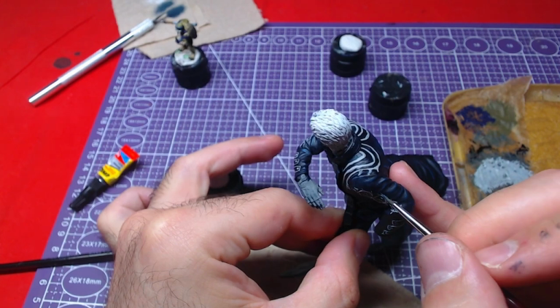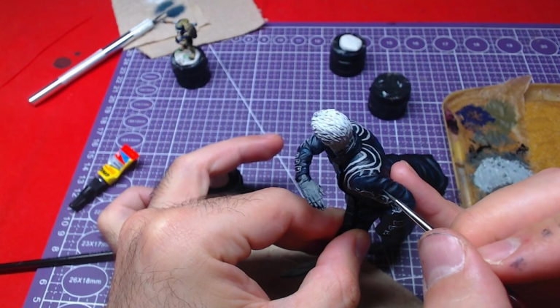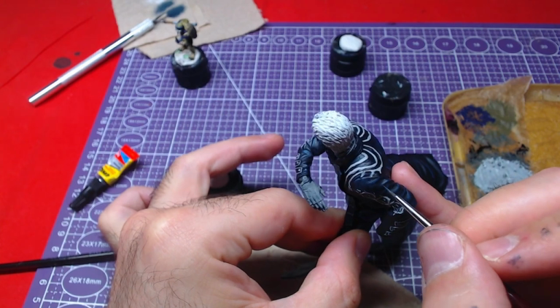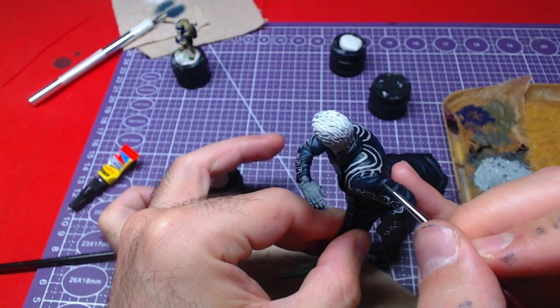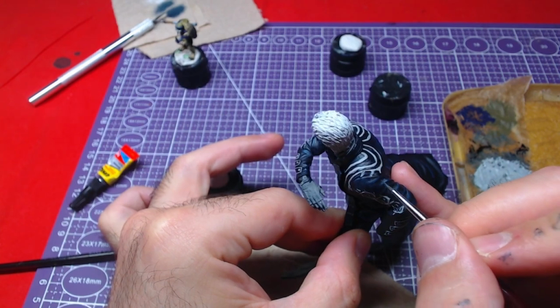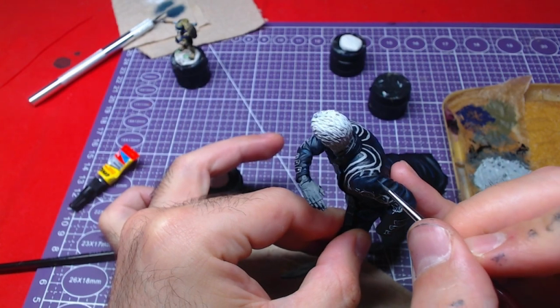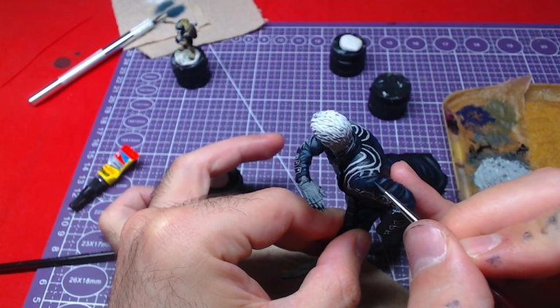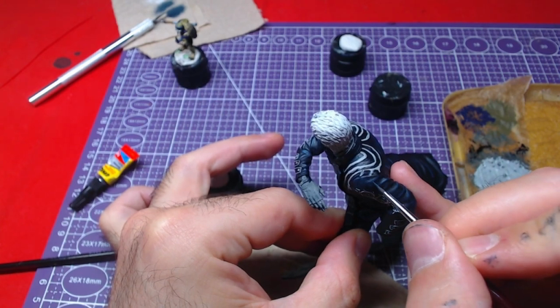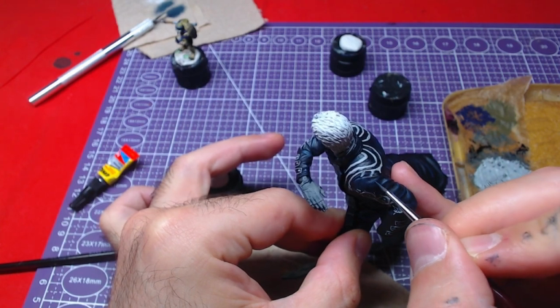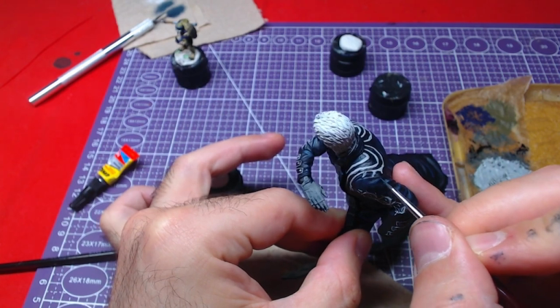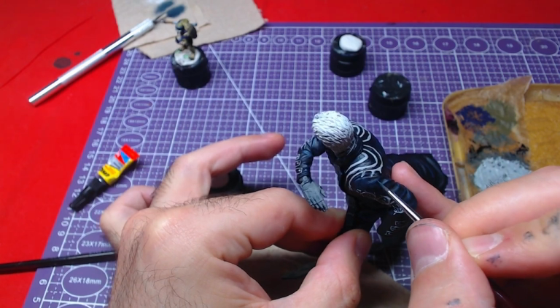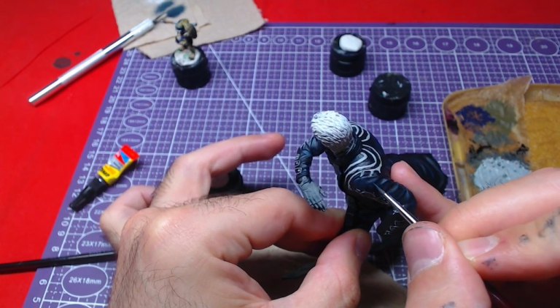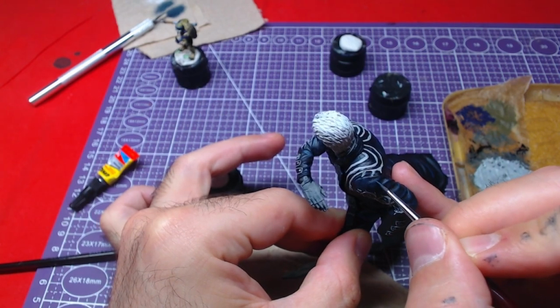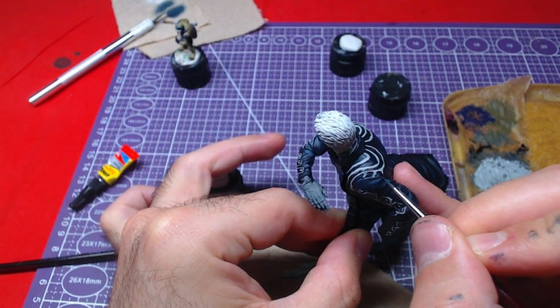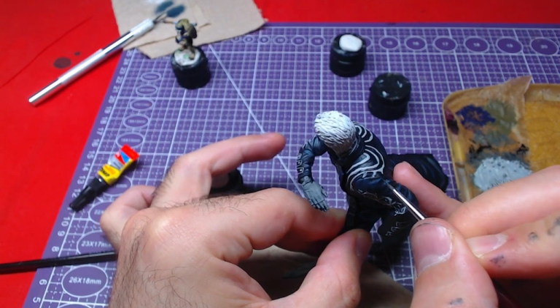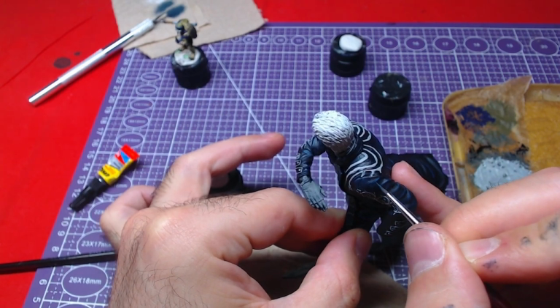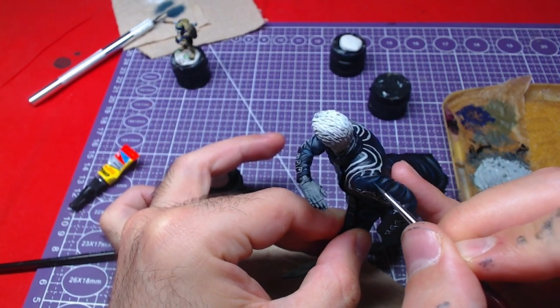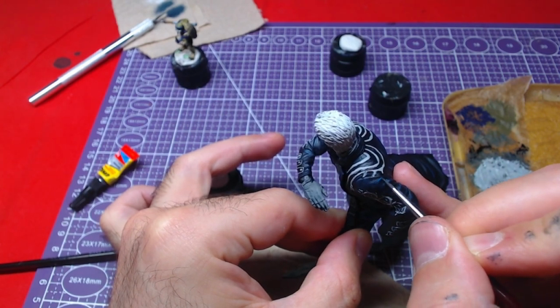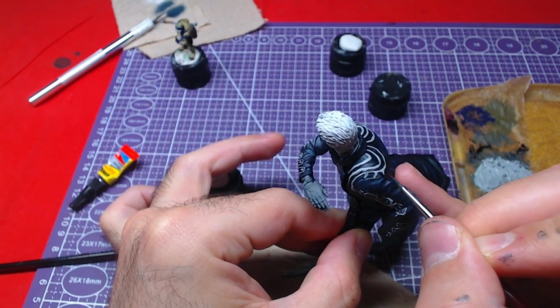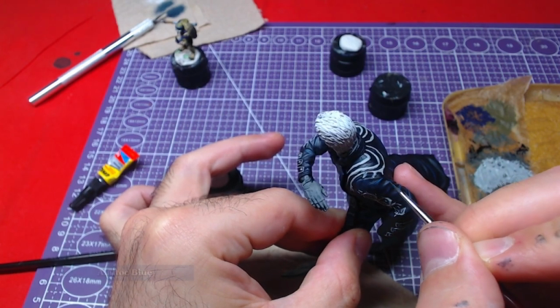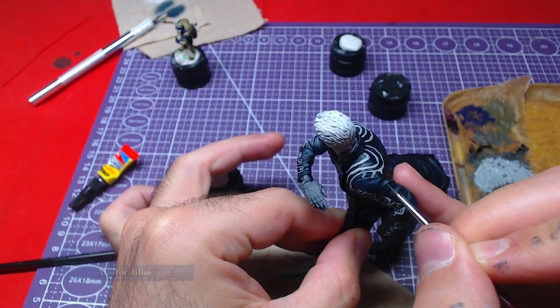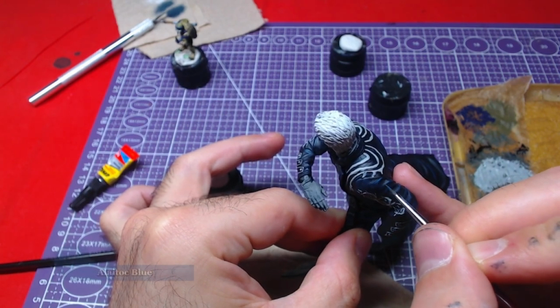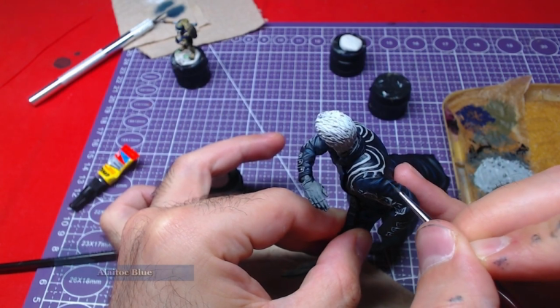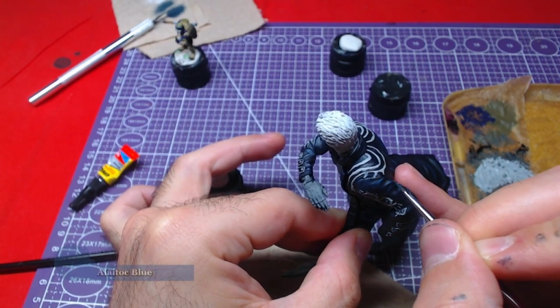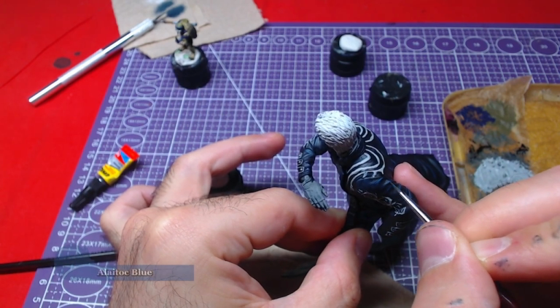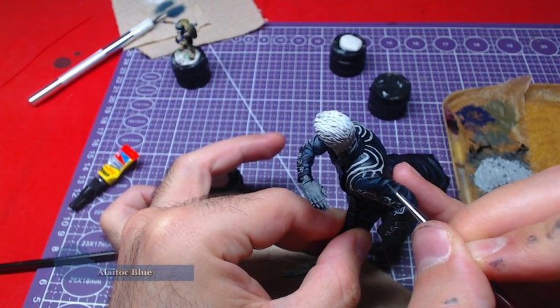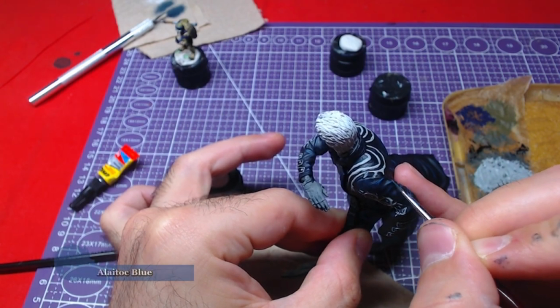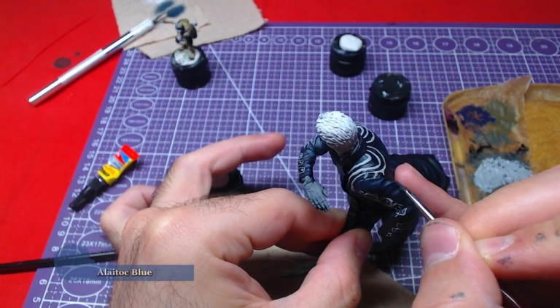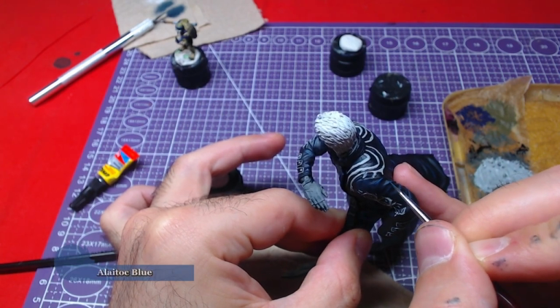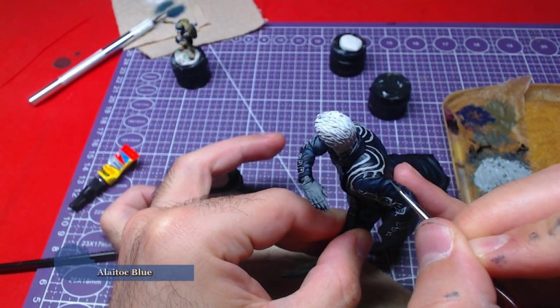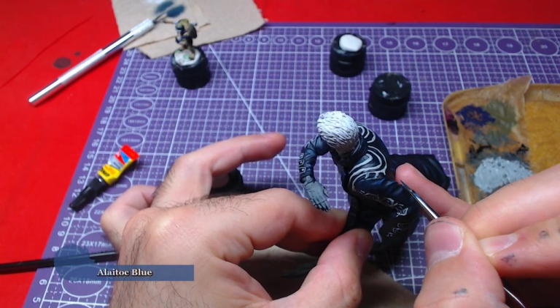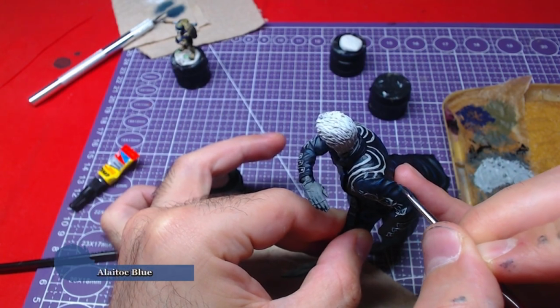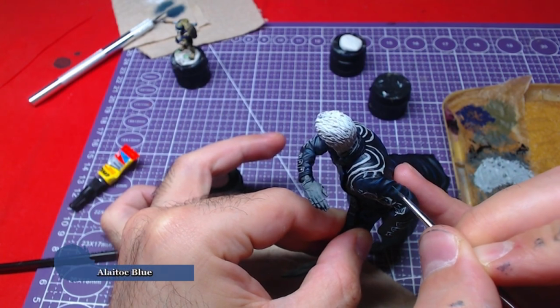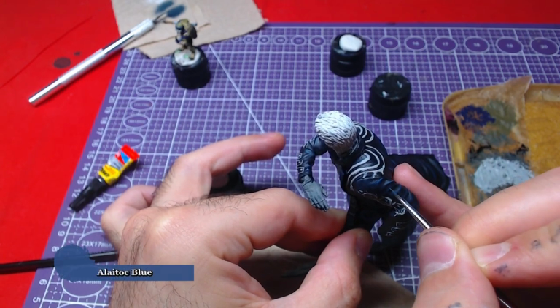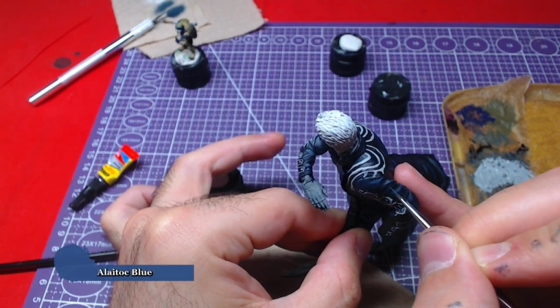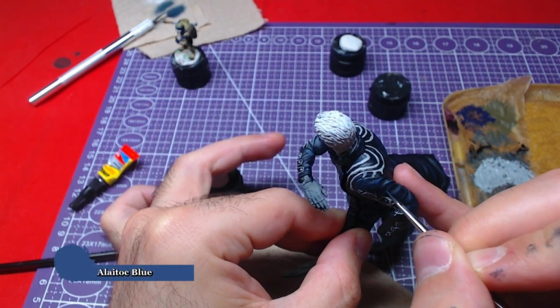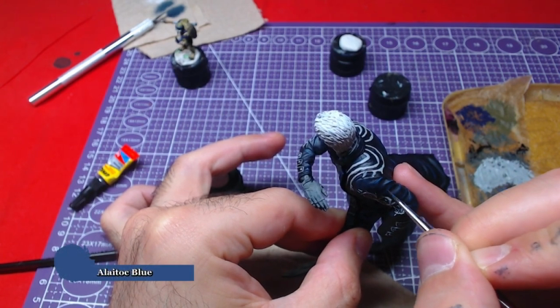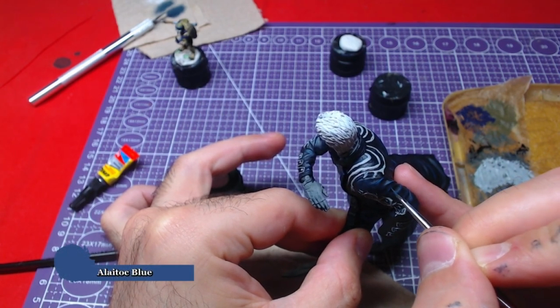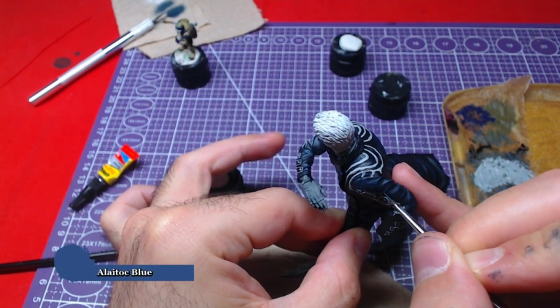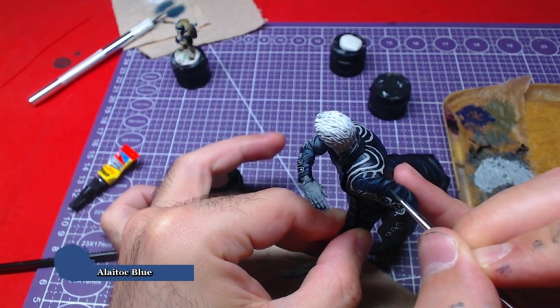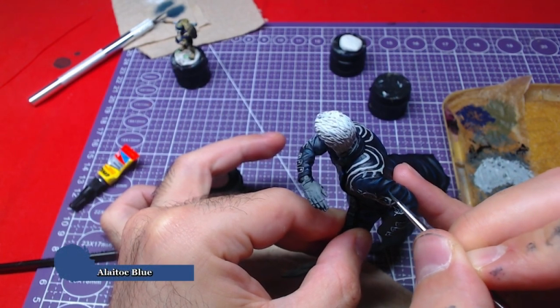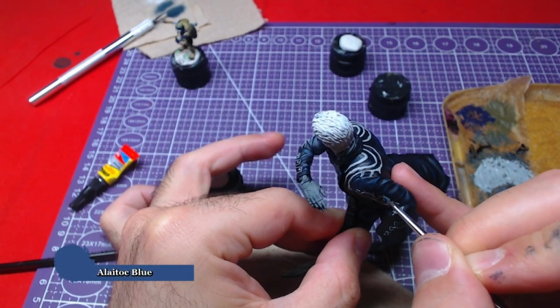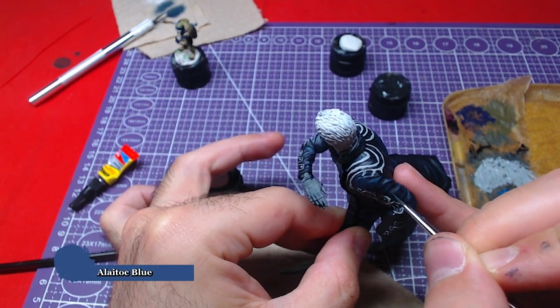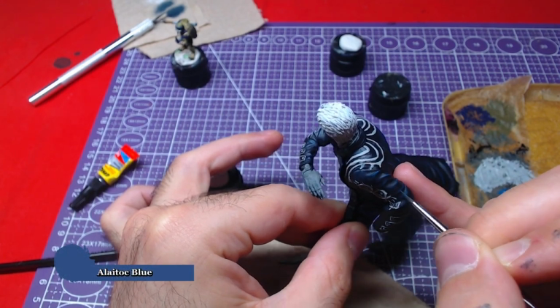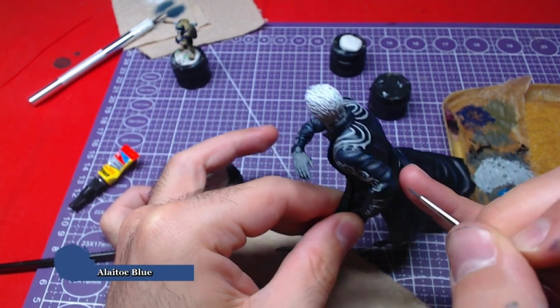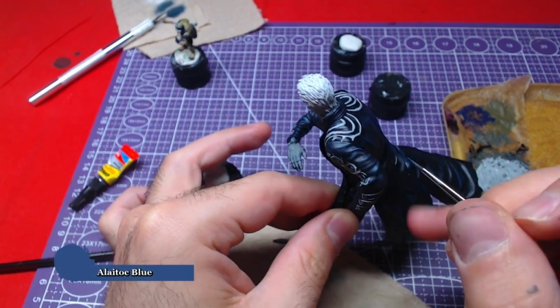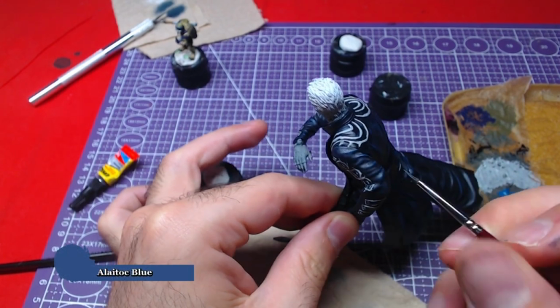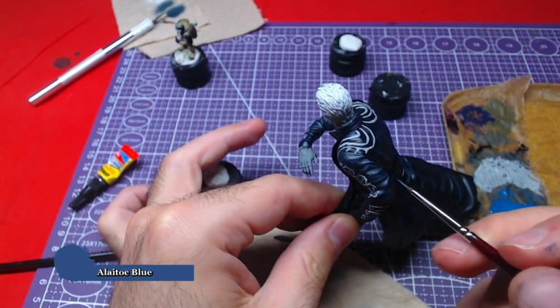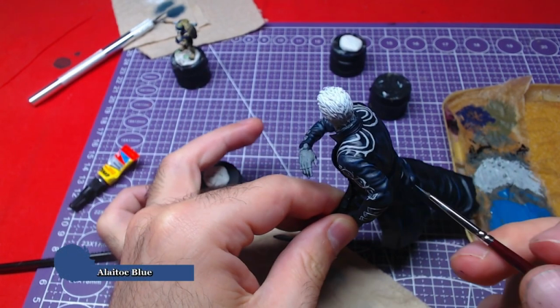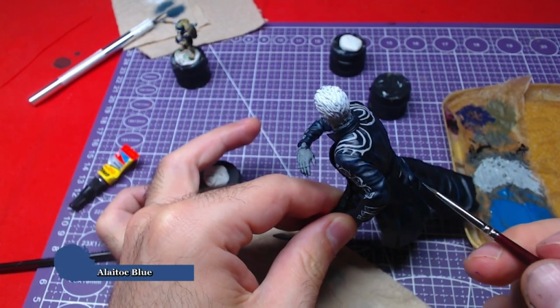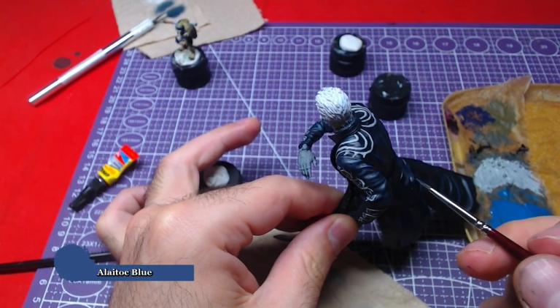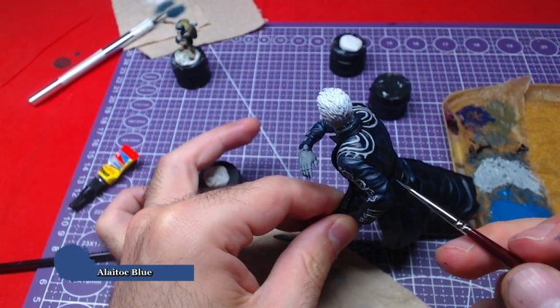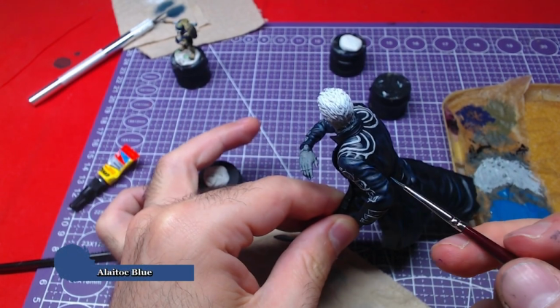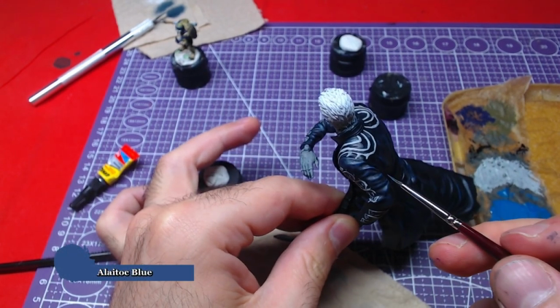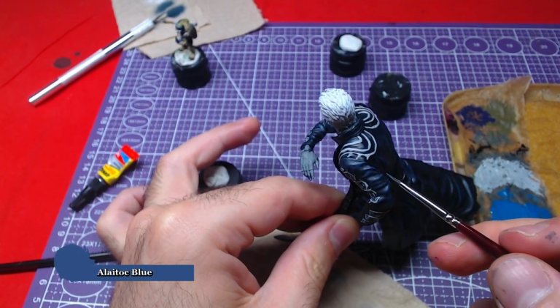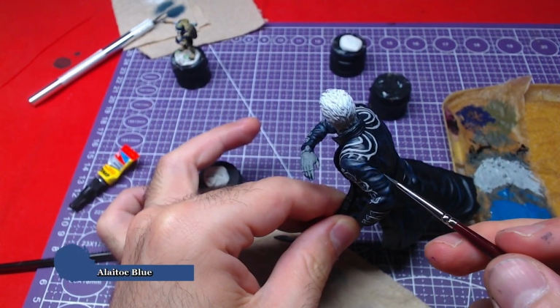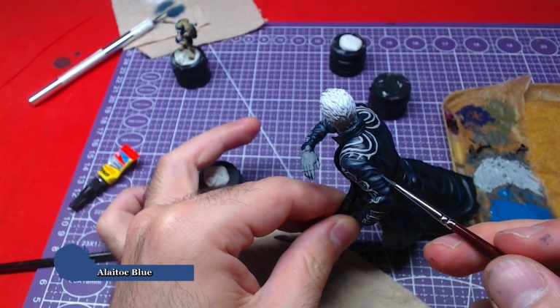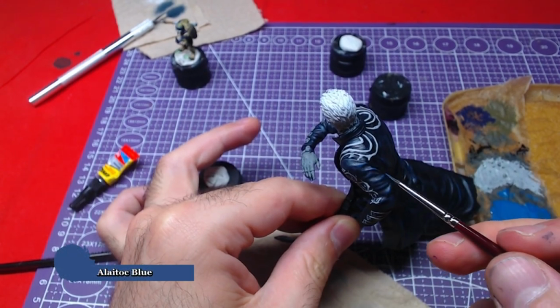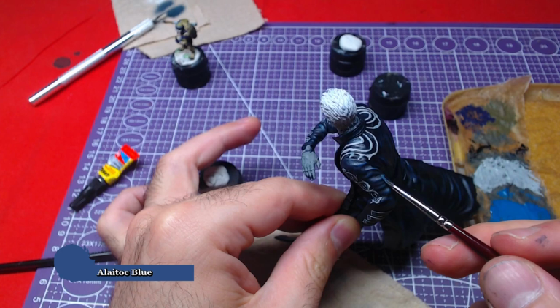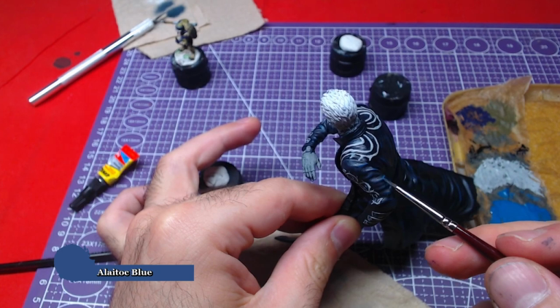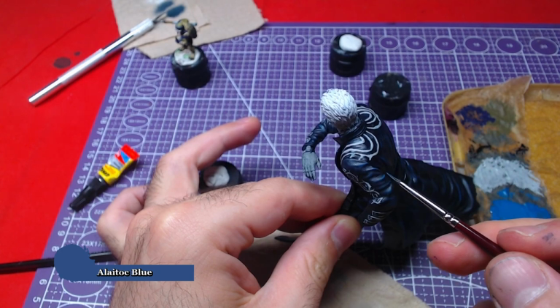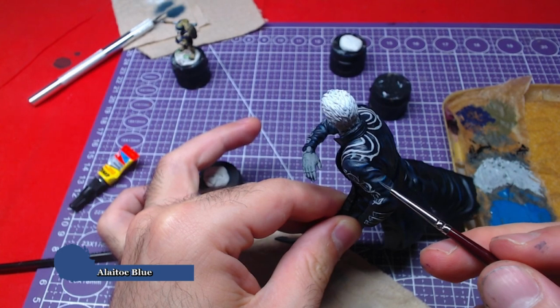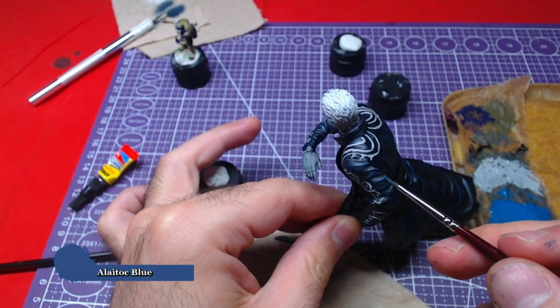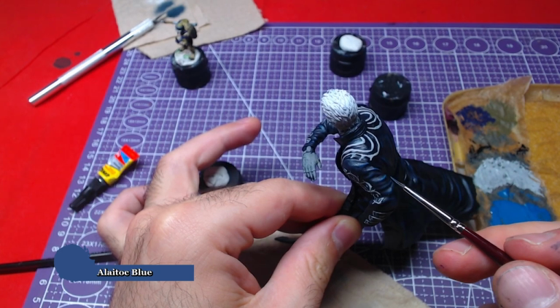To finish the coat, we will go over the most raised blue areas with another layer of Ally Talk Blue.